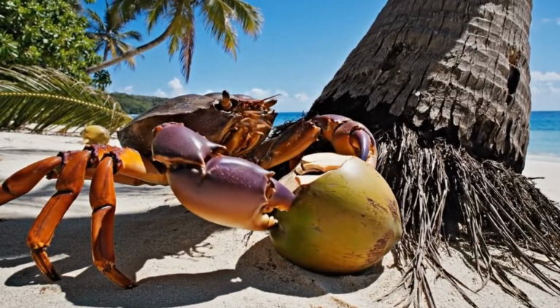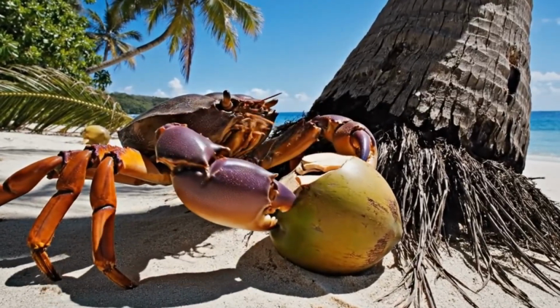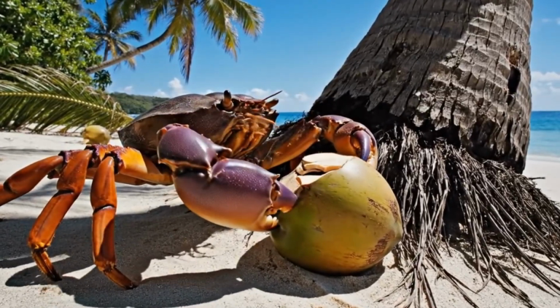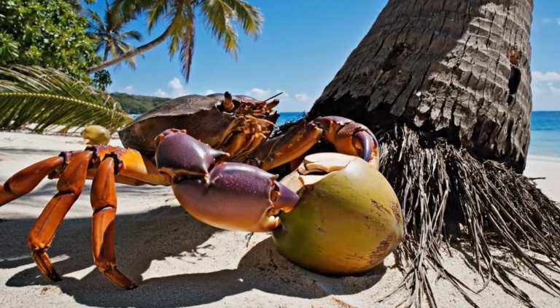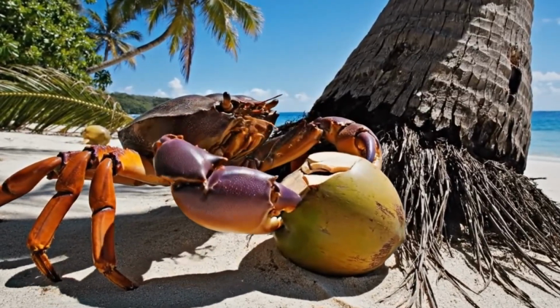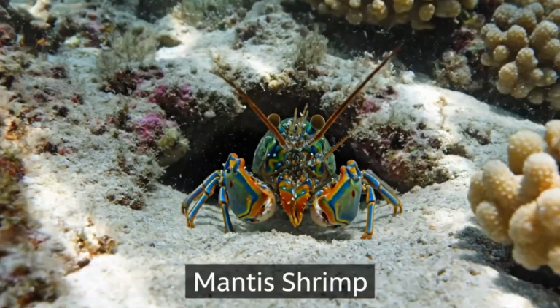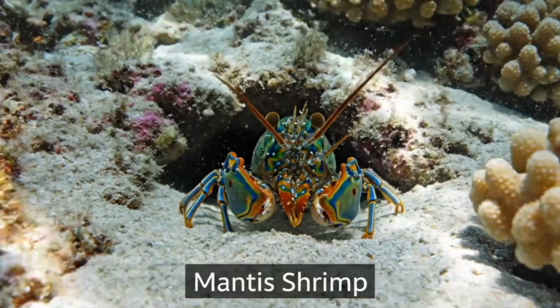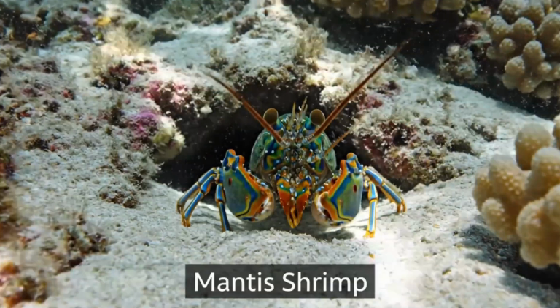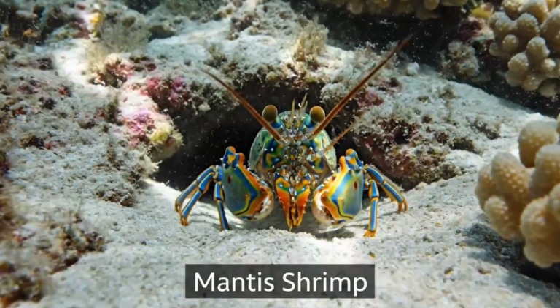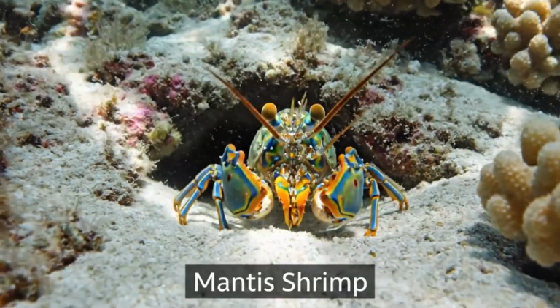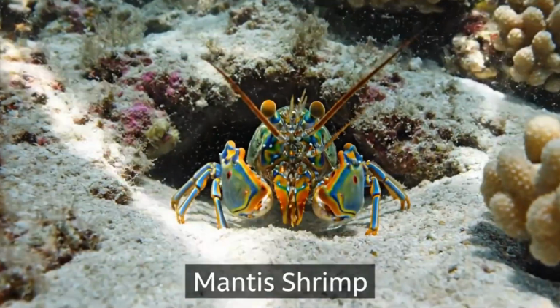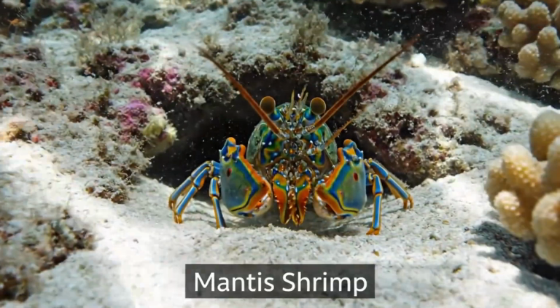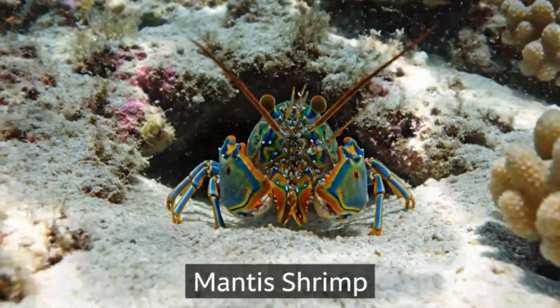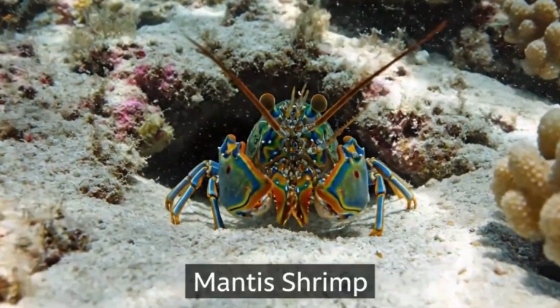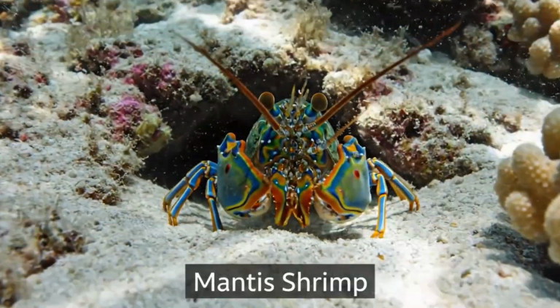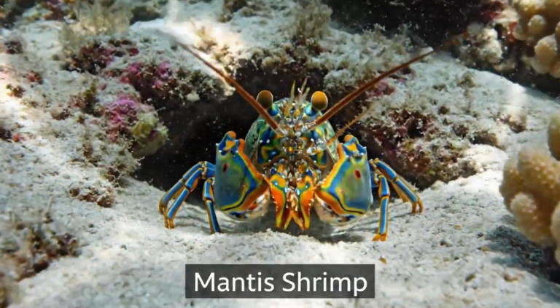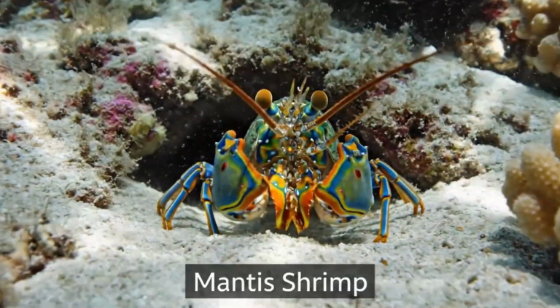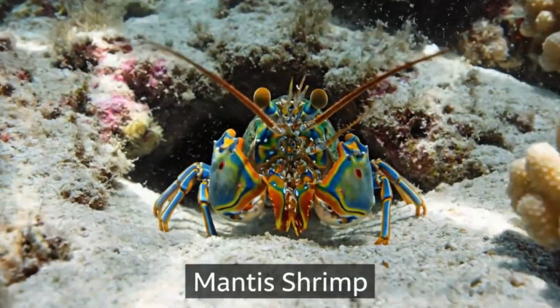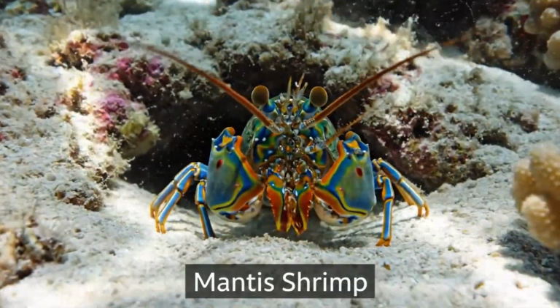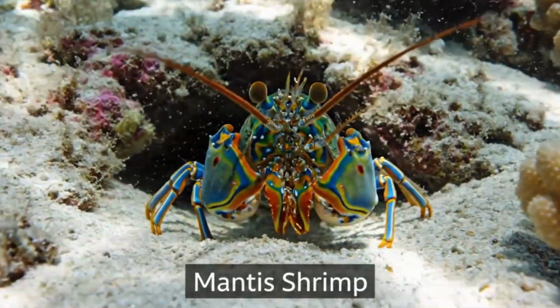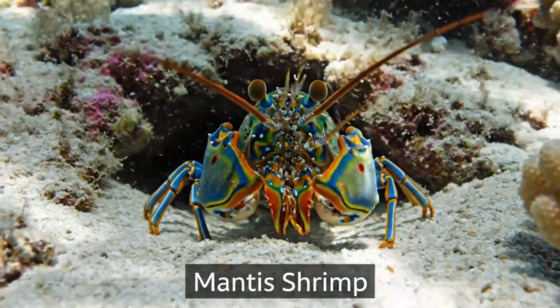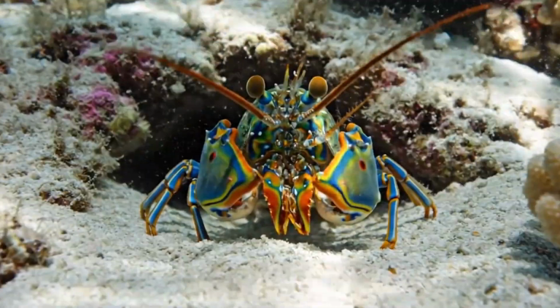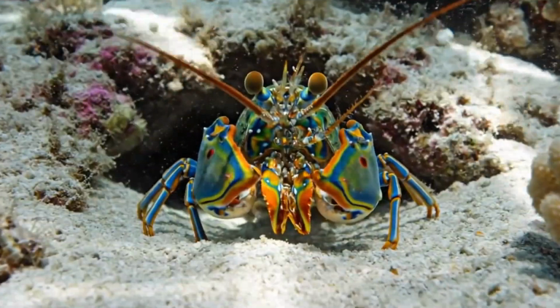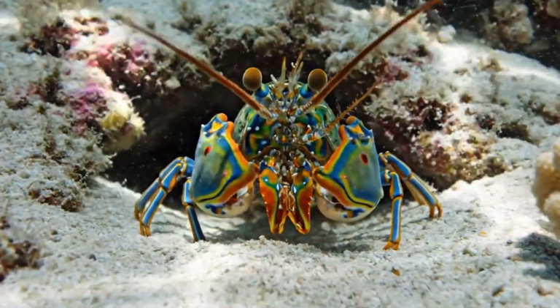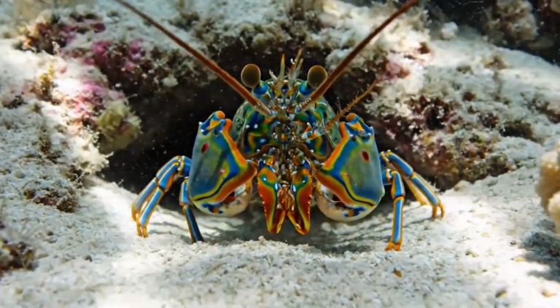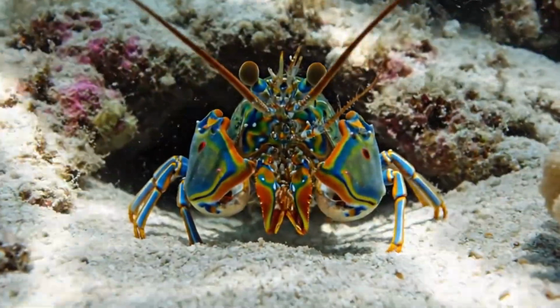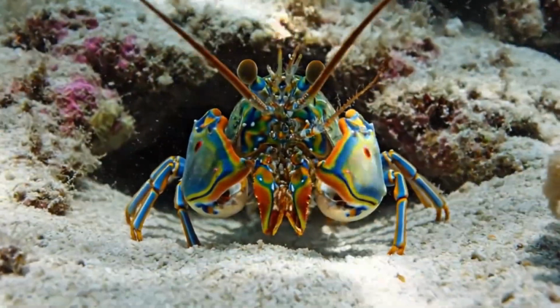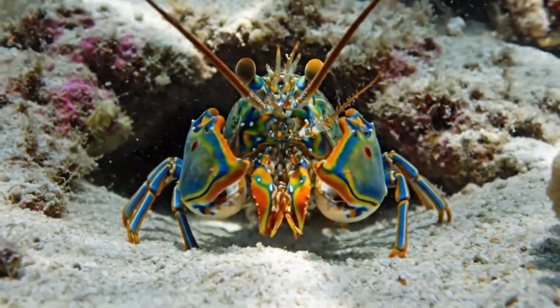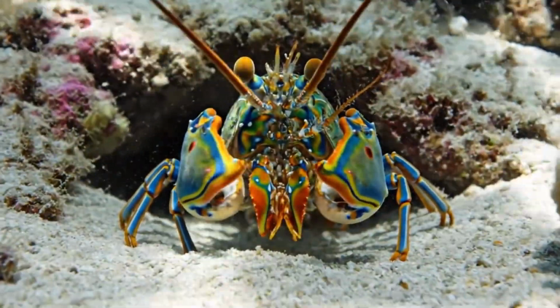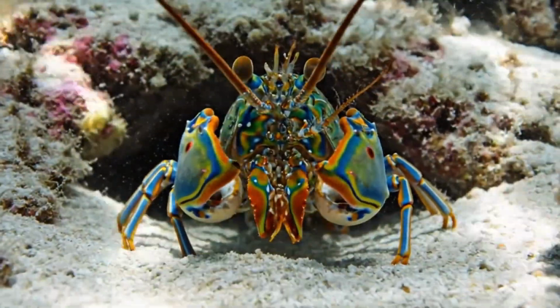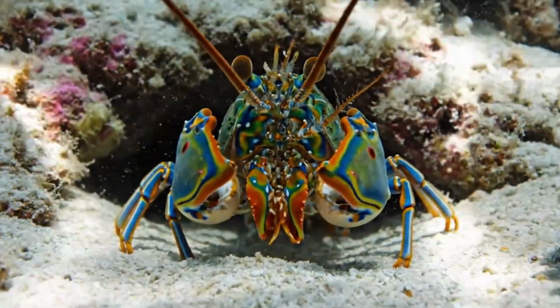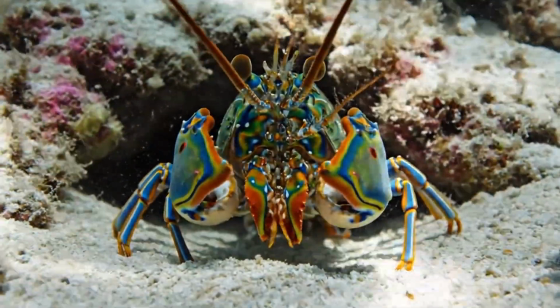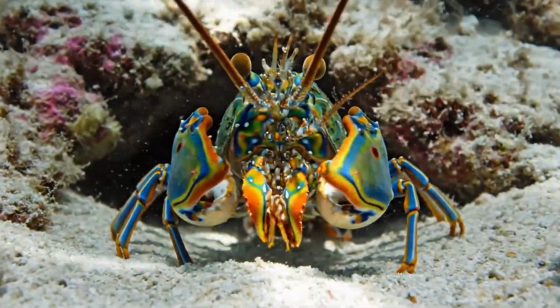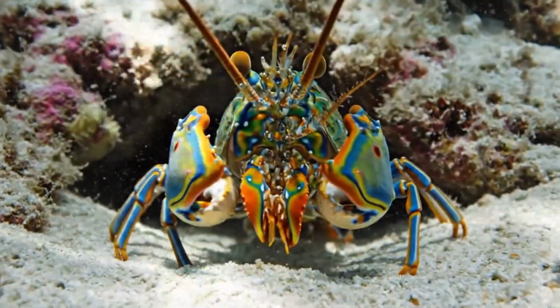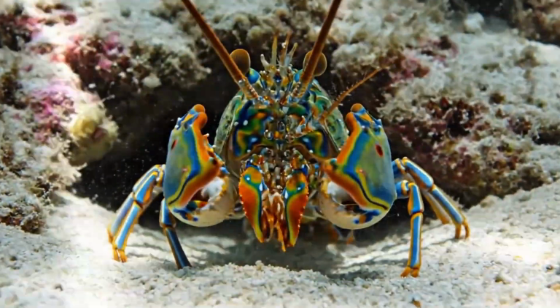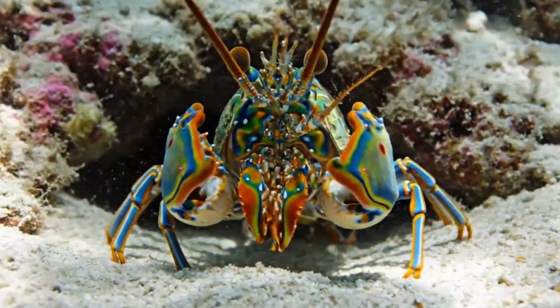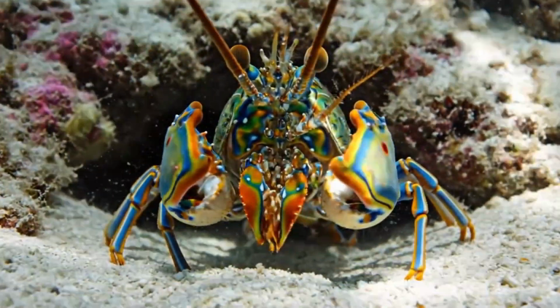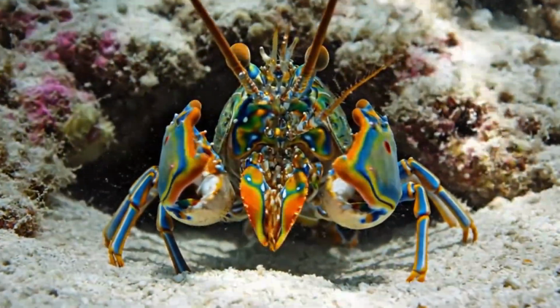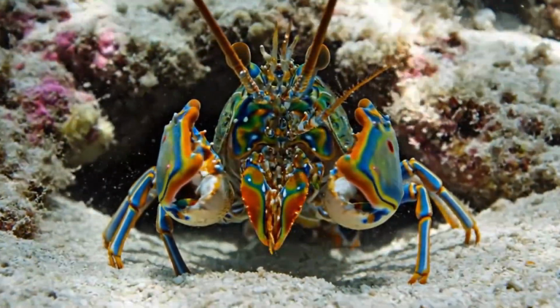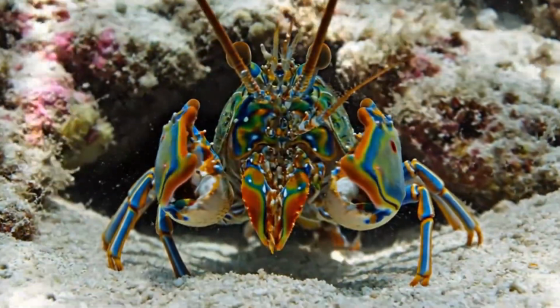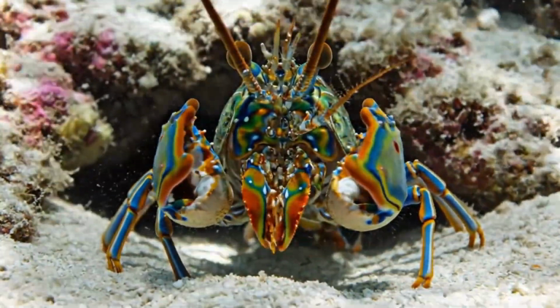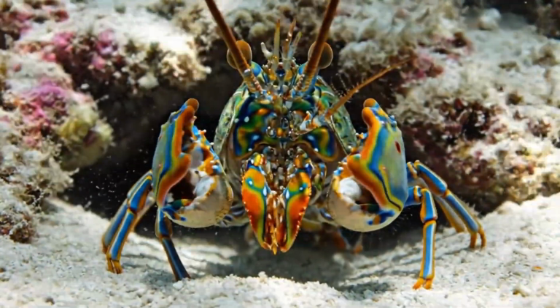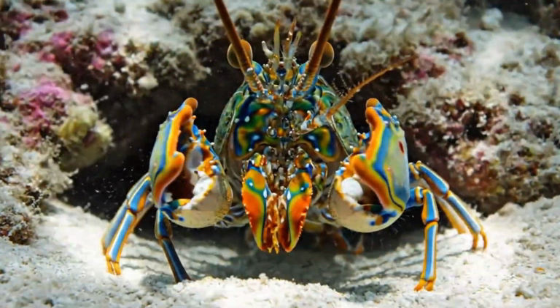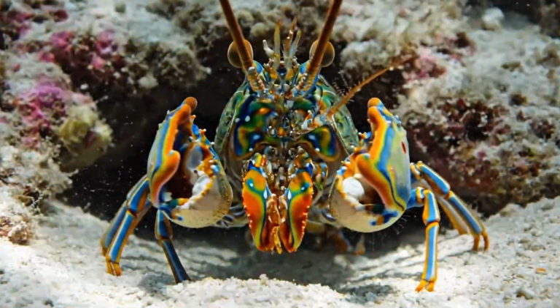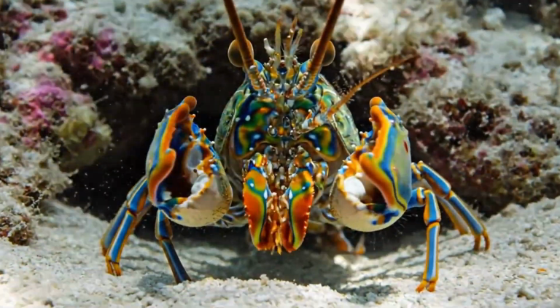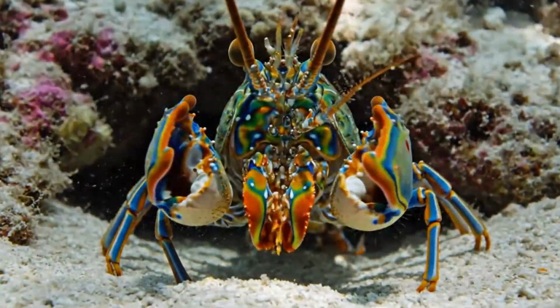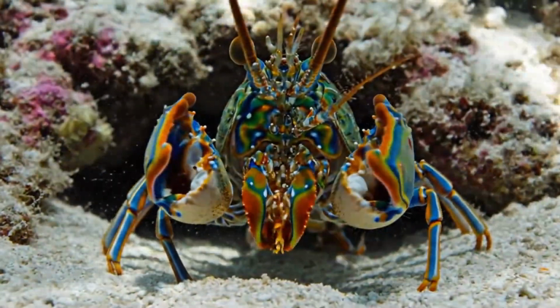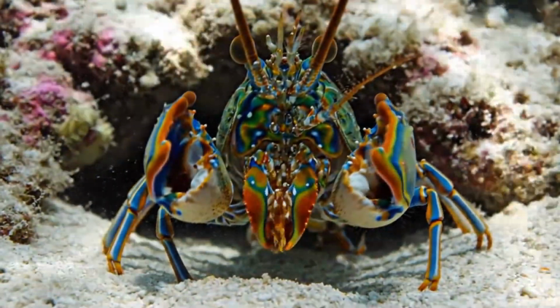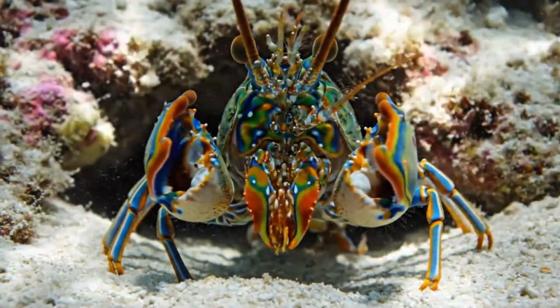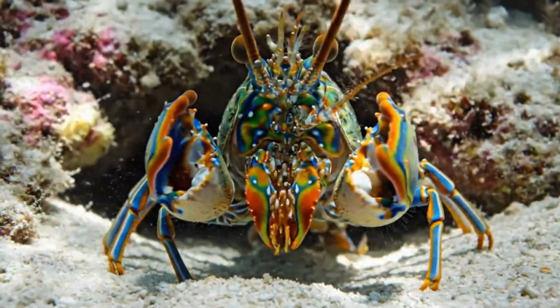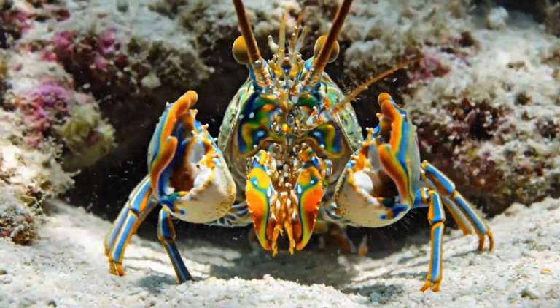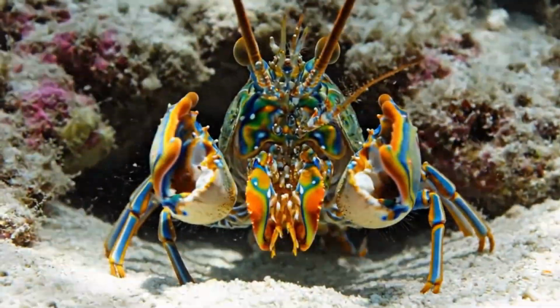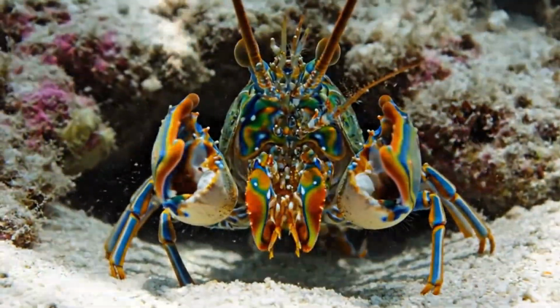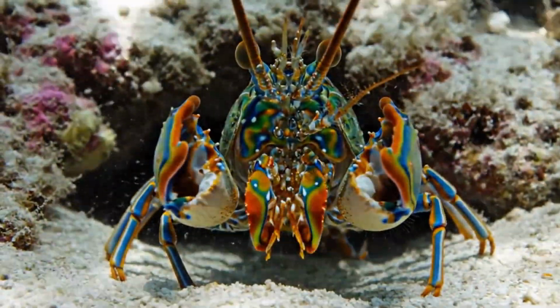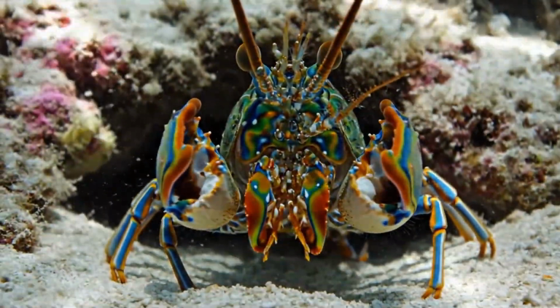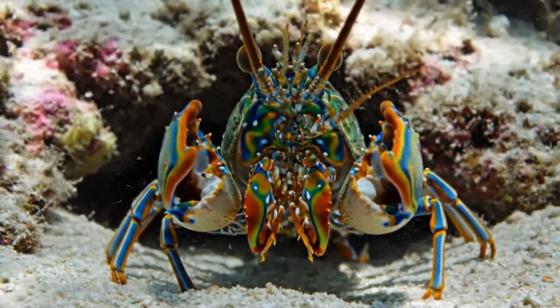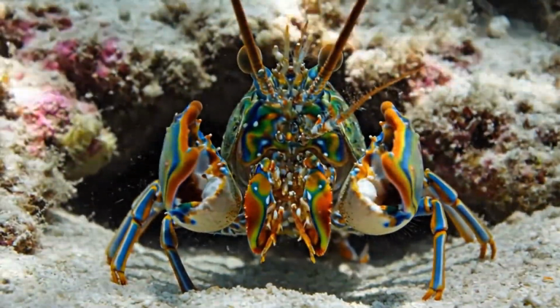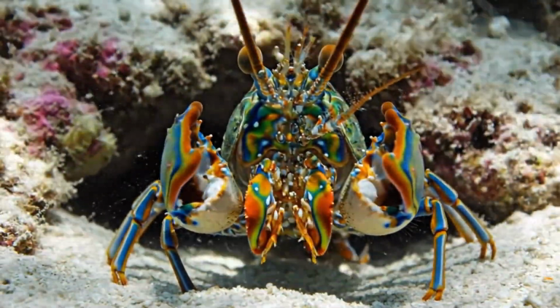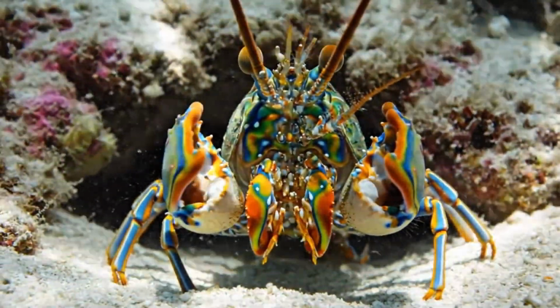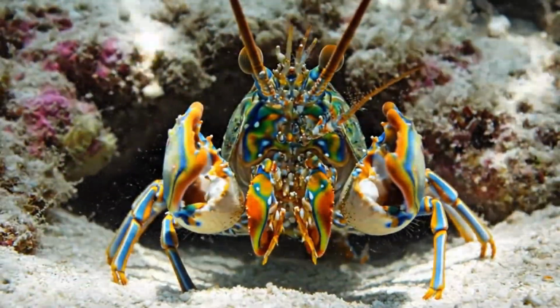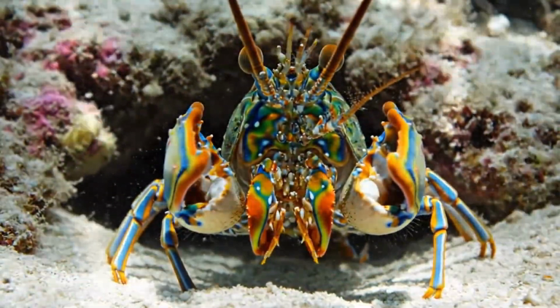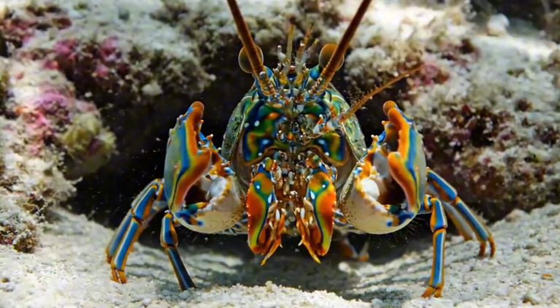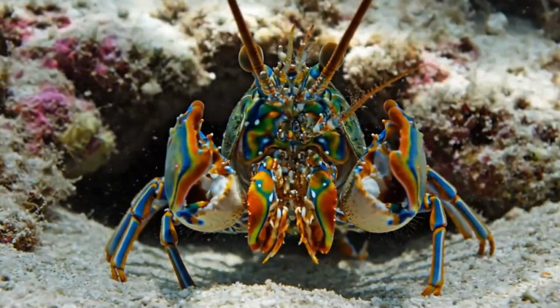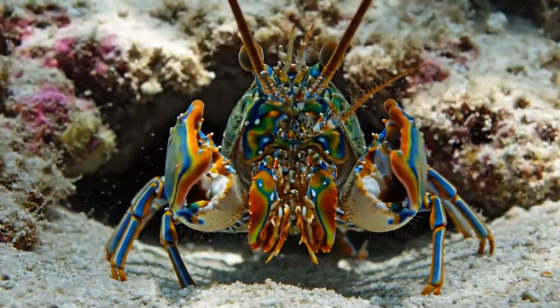Look, a mantis shrimp! It has powerful claws that punch at lightning speed, living in the Indo-Pacific Ocean.